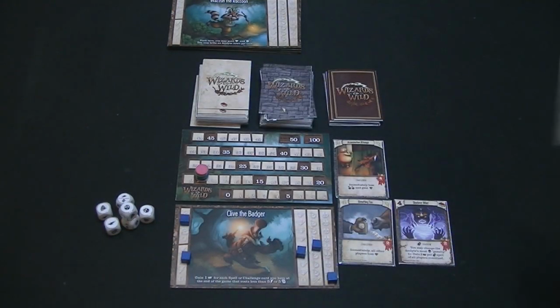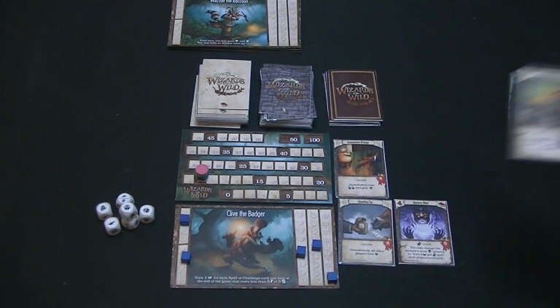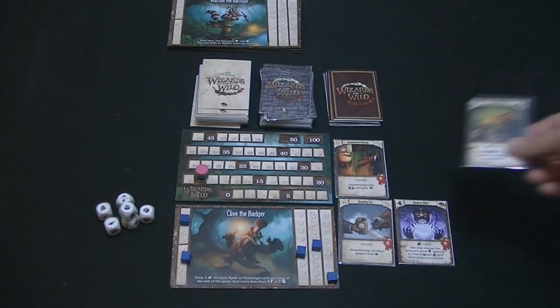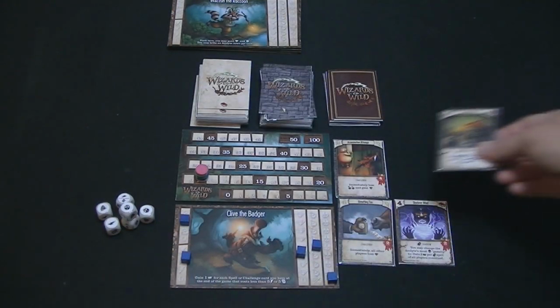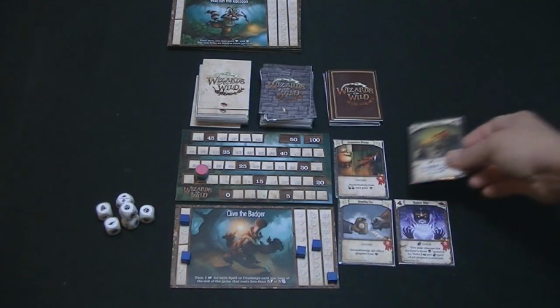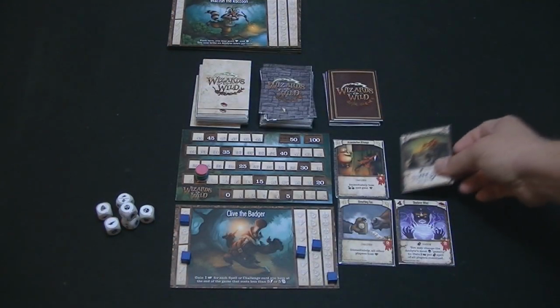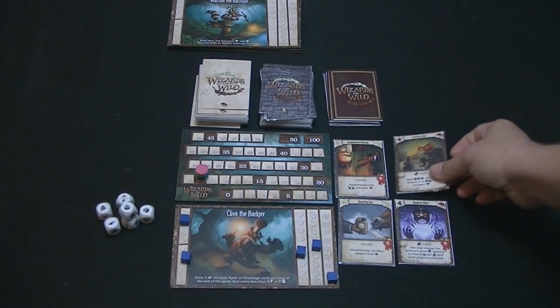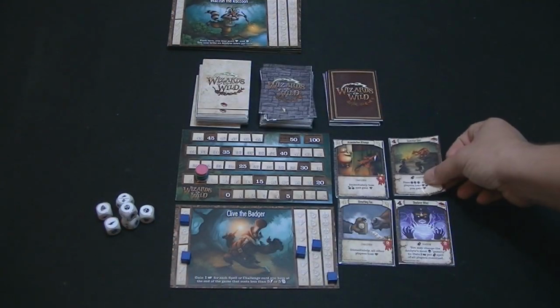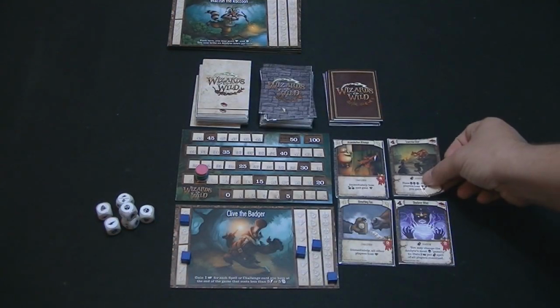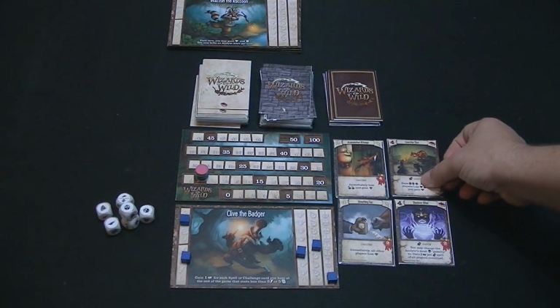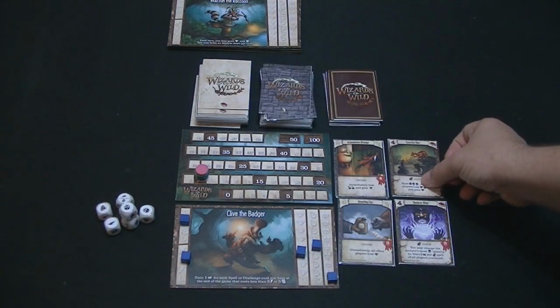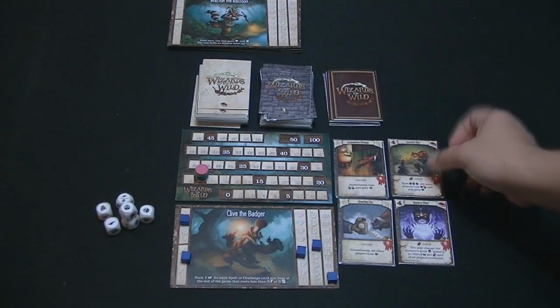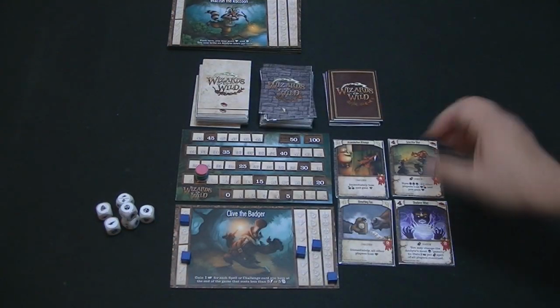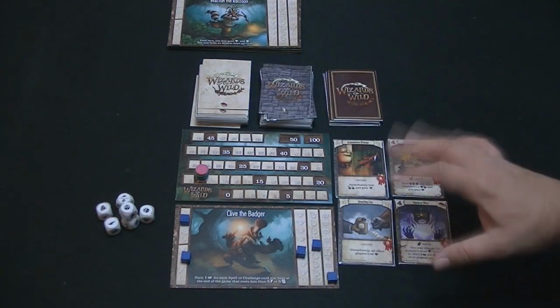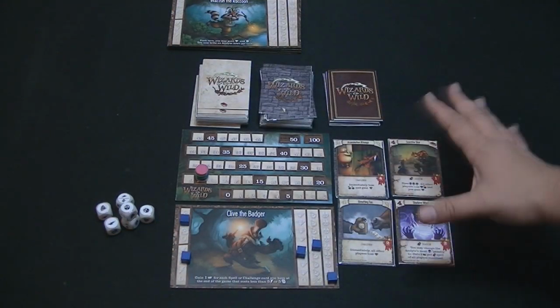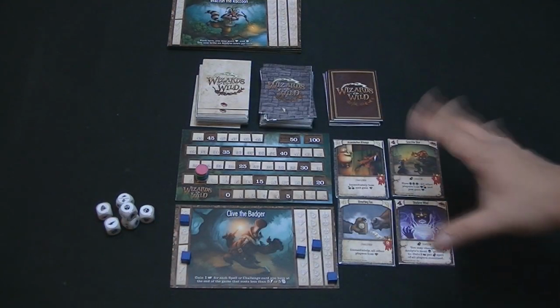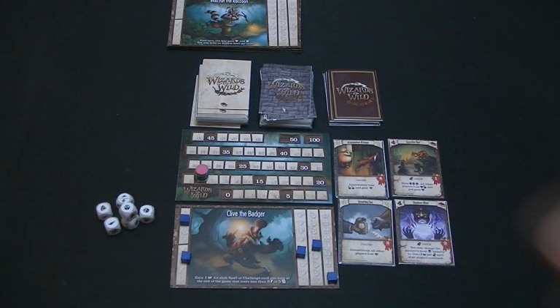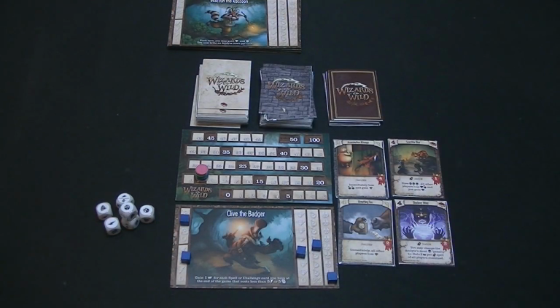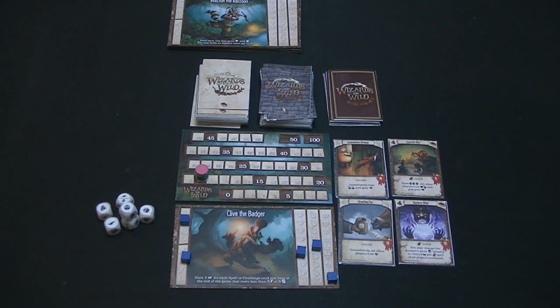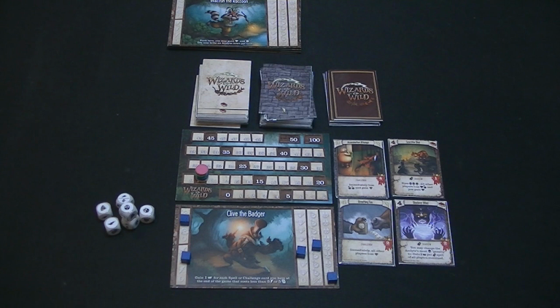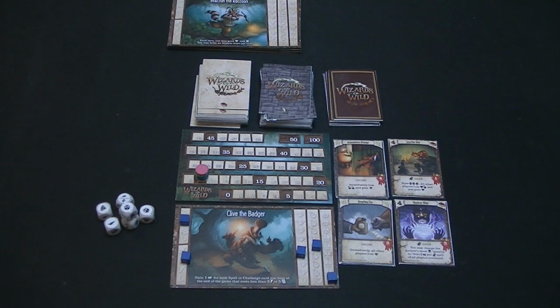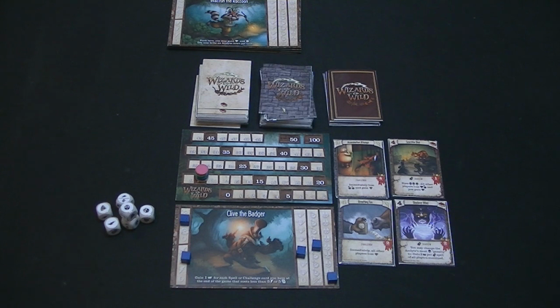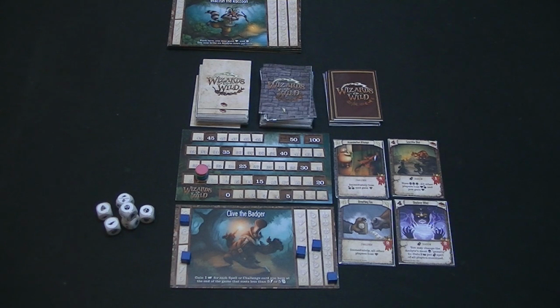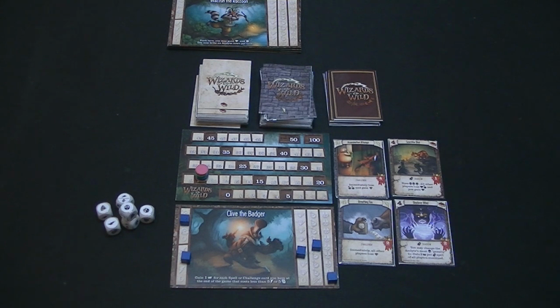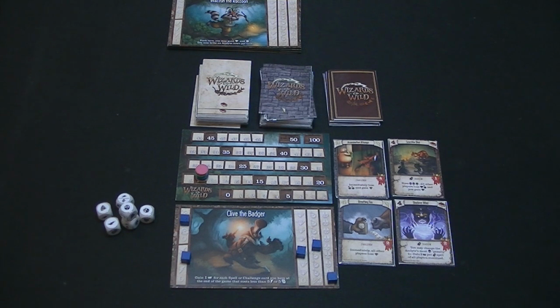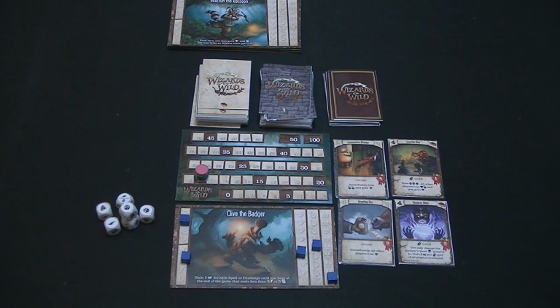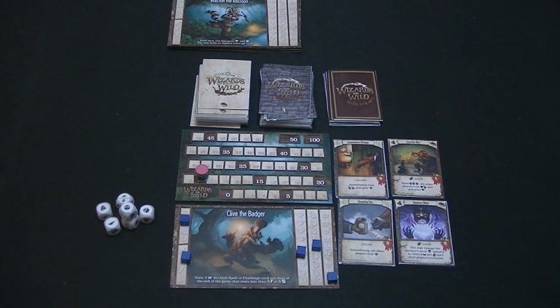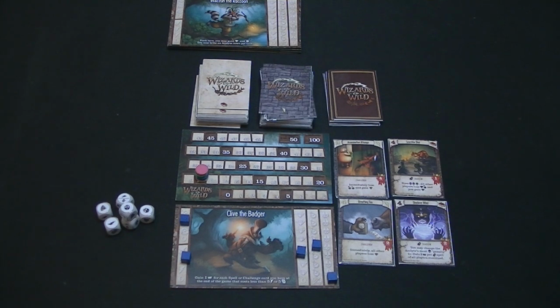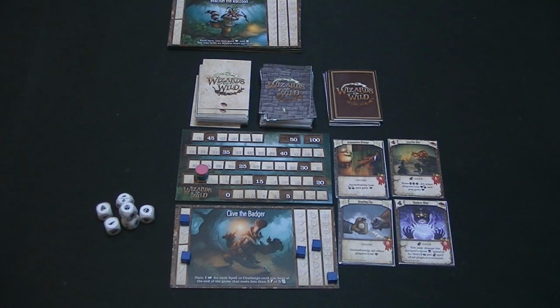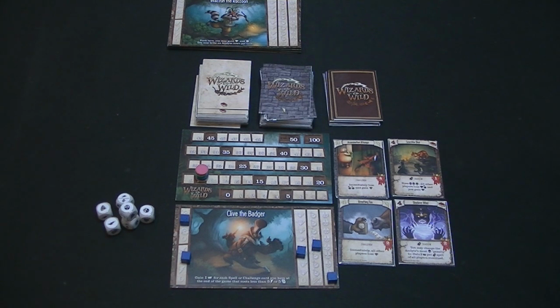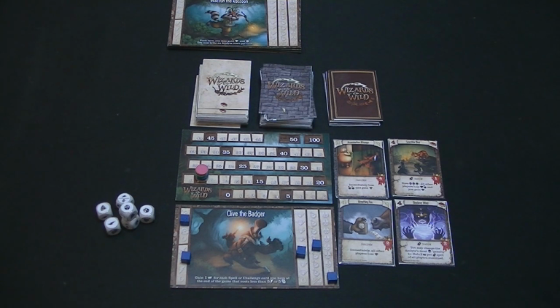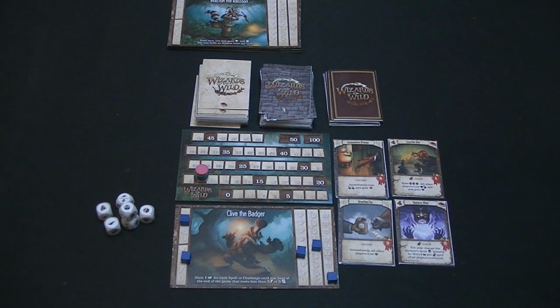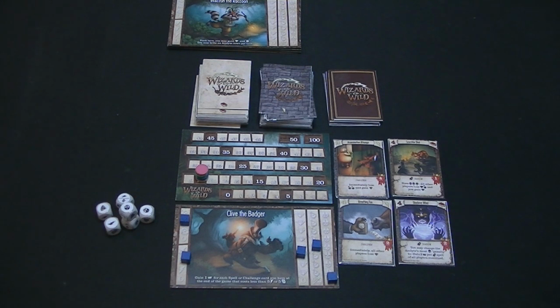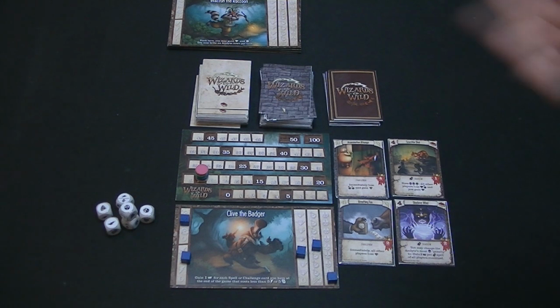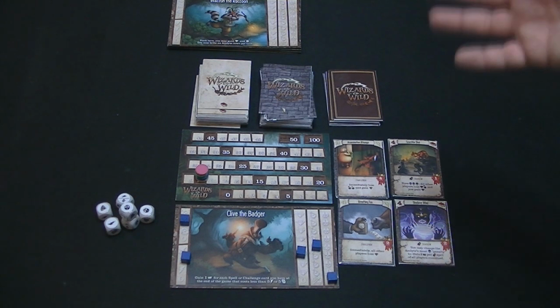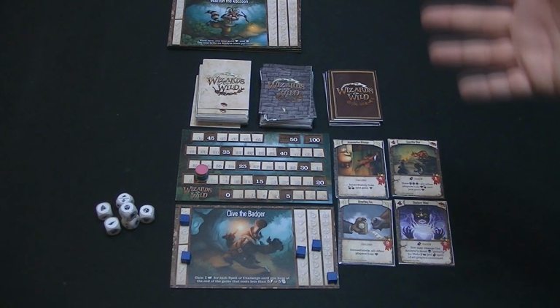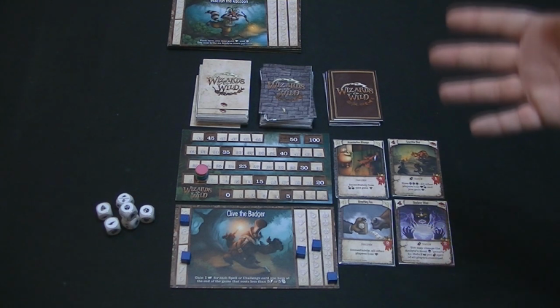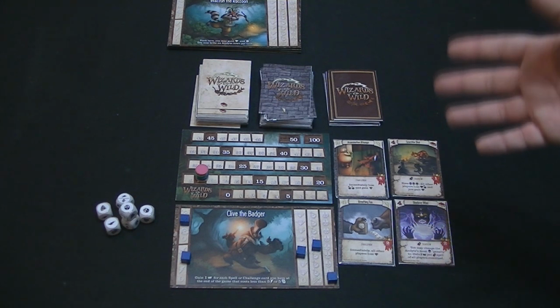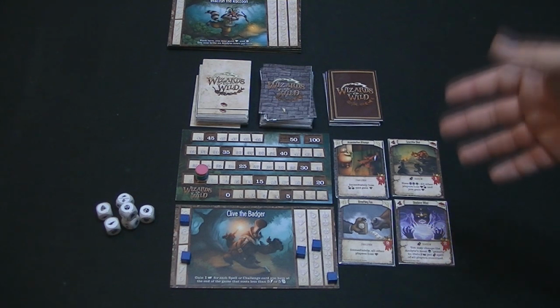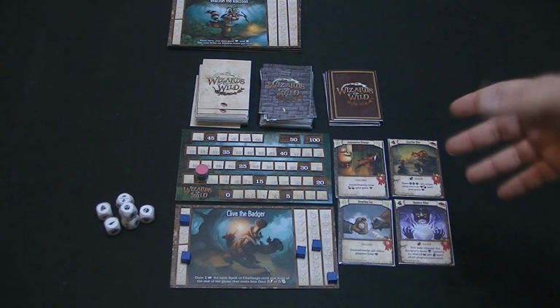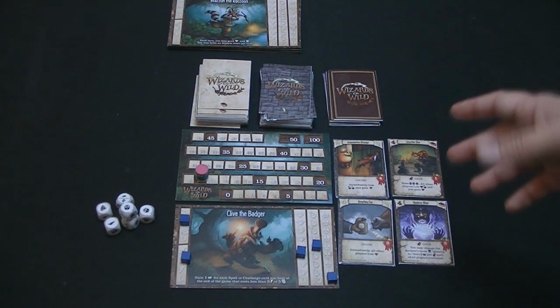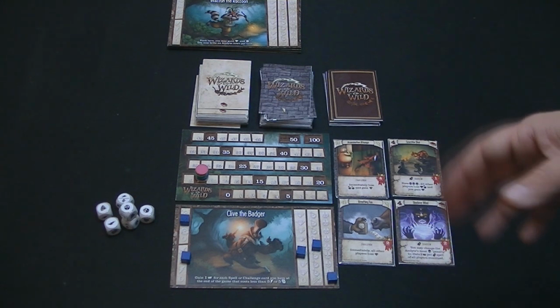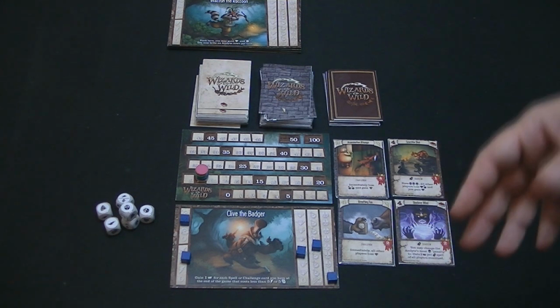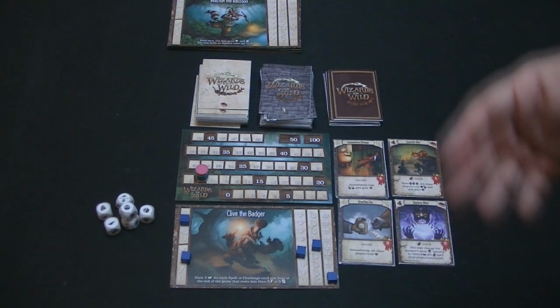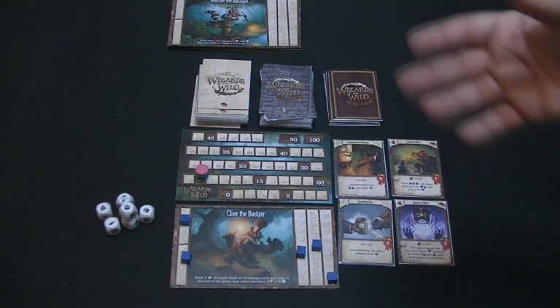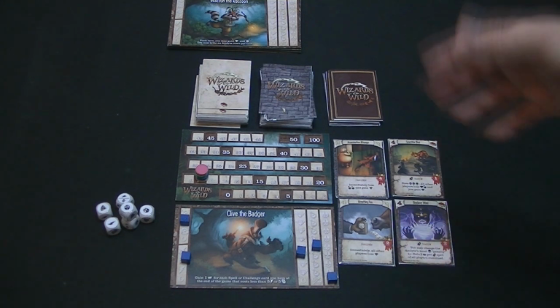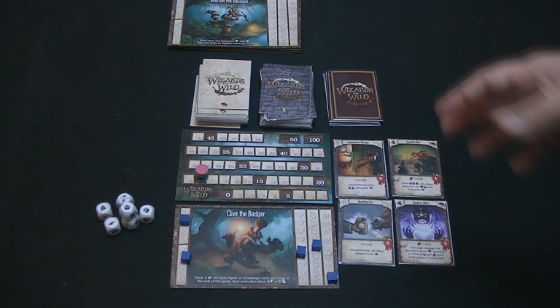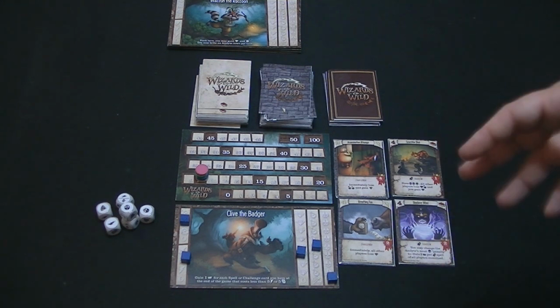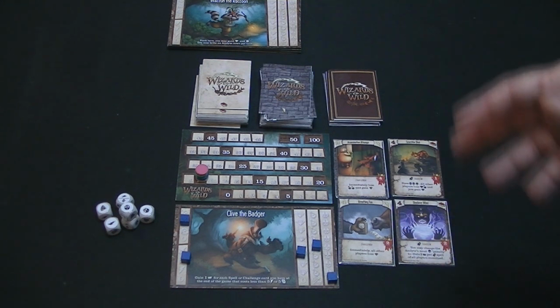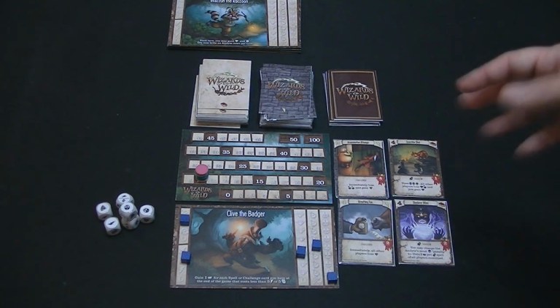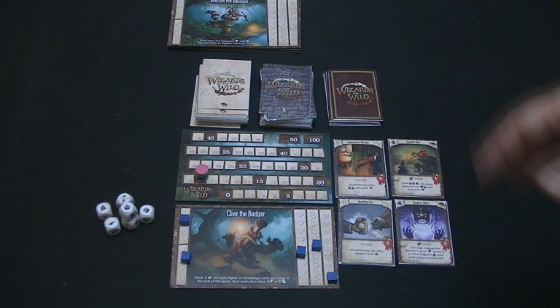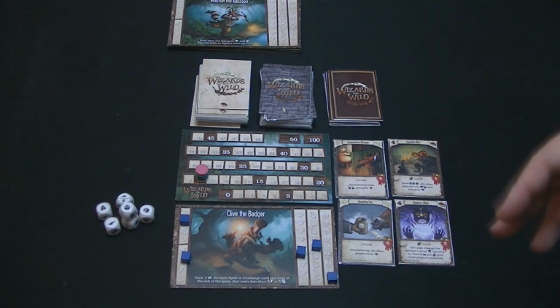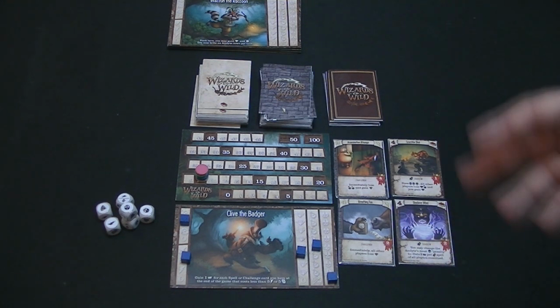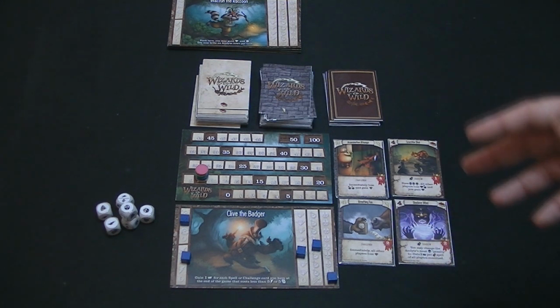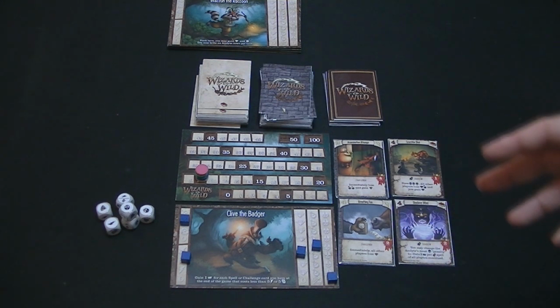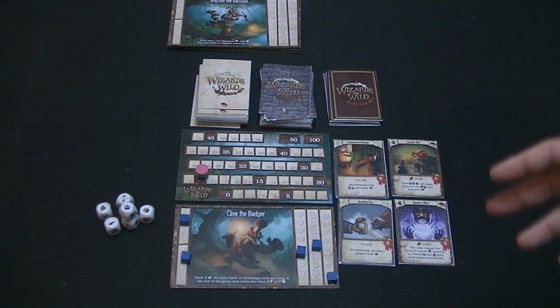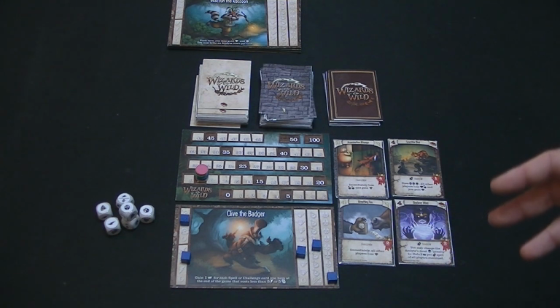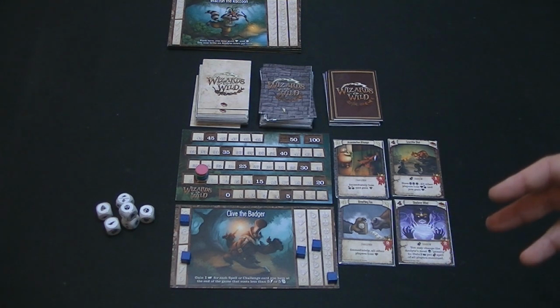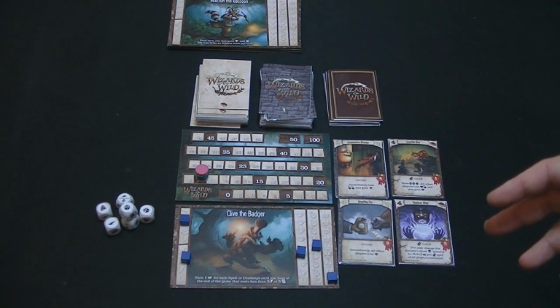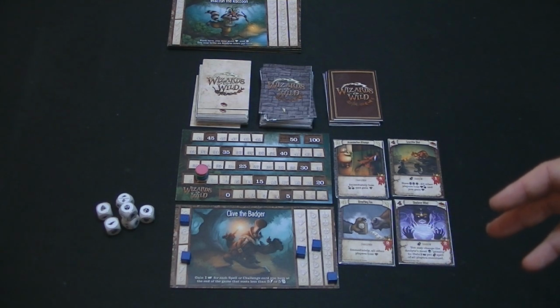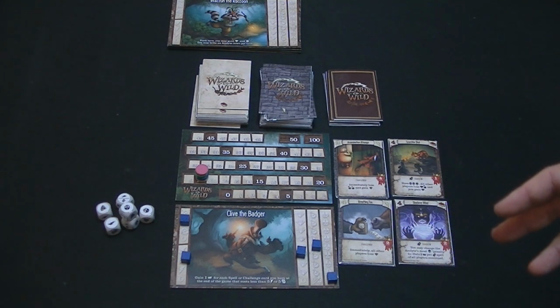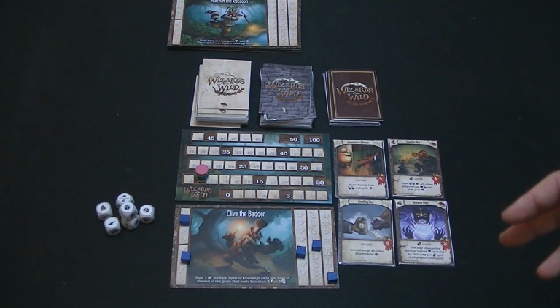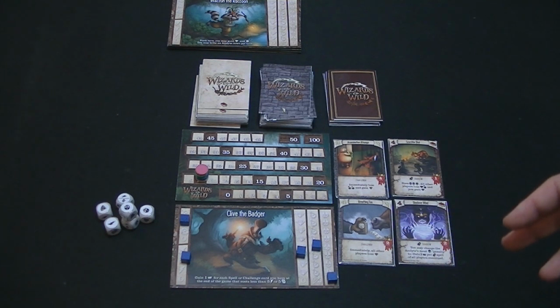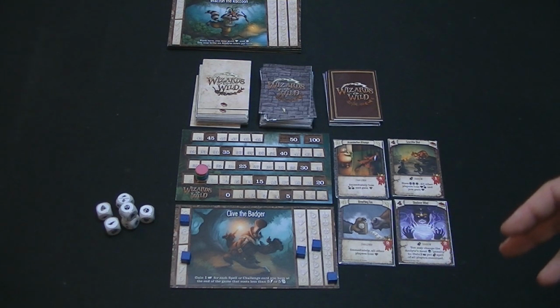You put that Acolyte off to the side so you know what you're dealing with. You took the minus one to your mana at the beginning of the game.